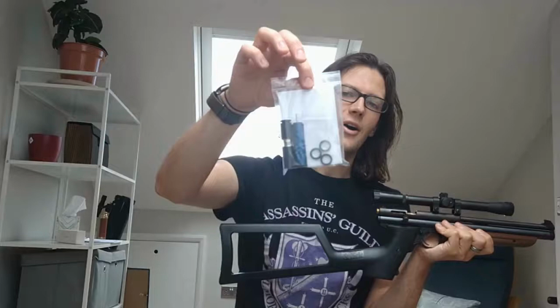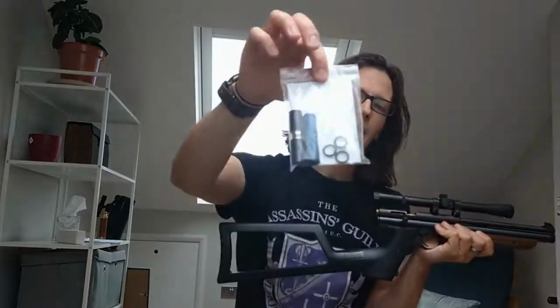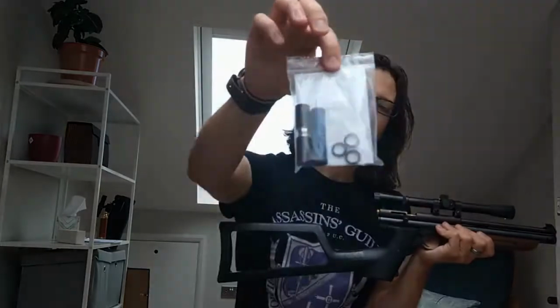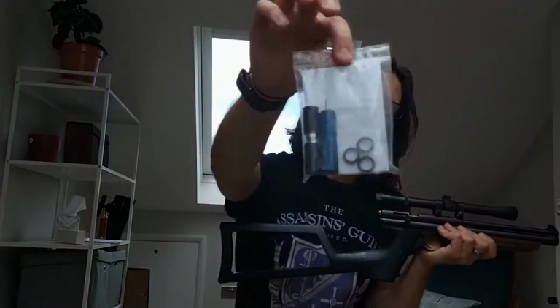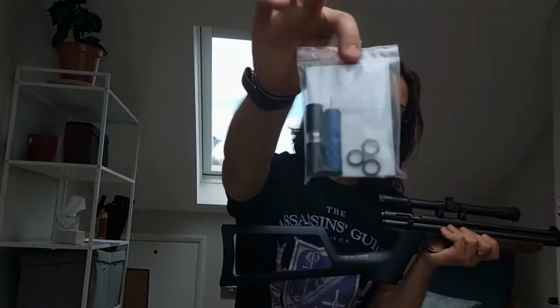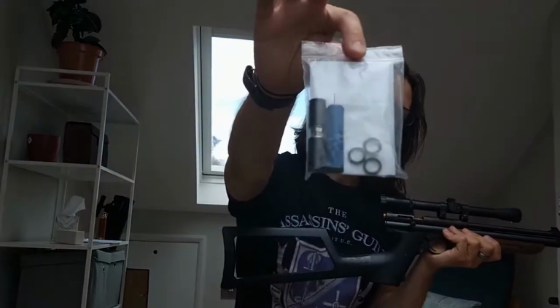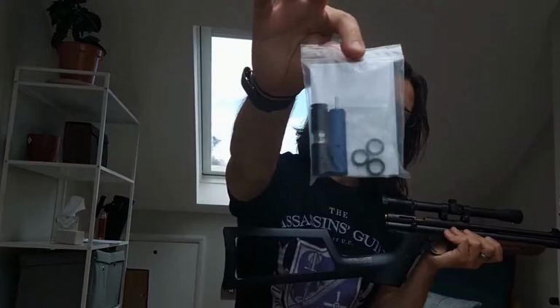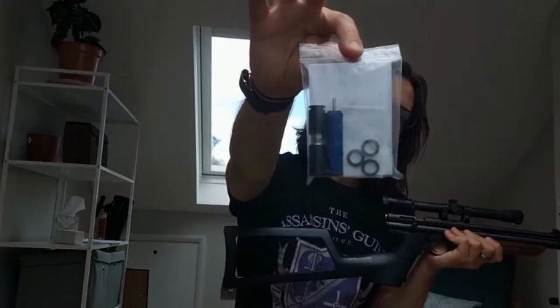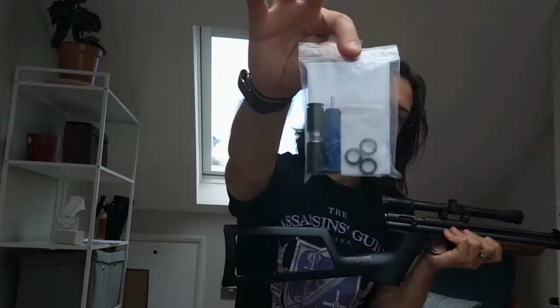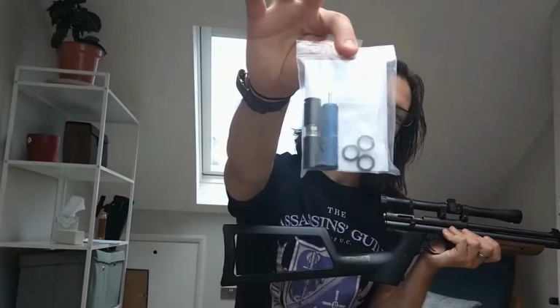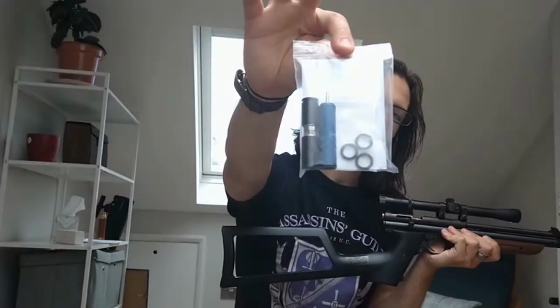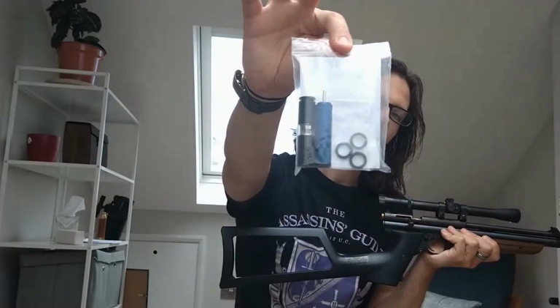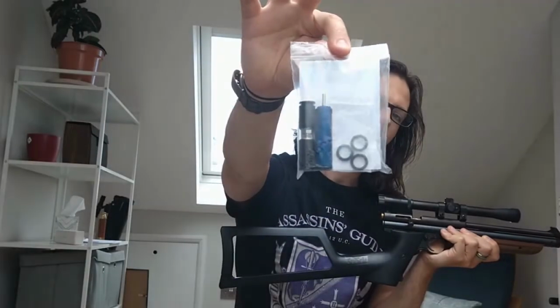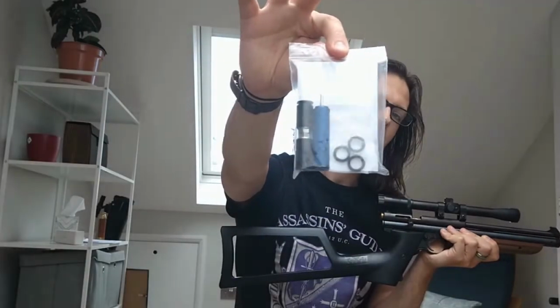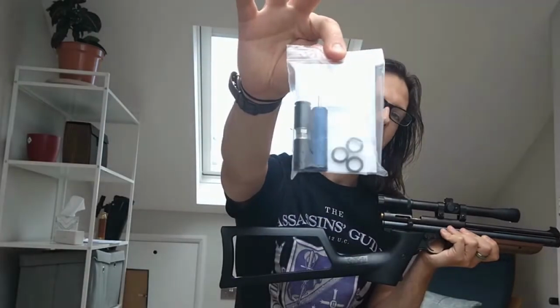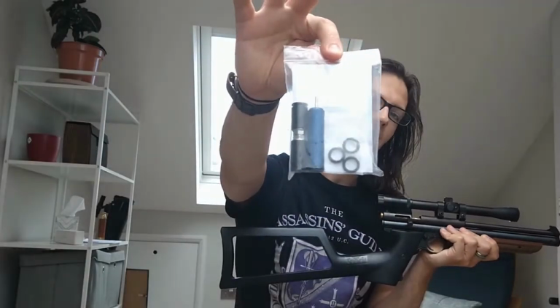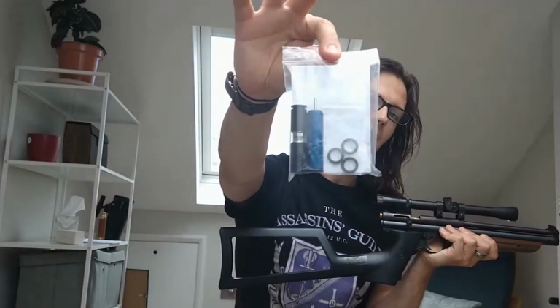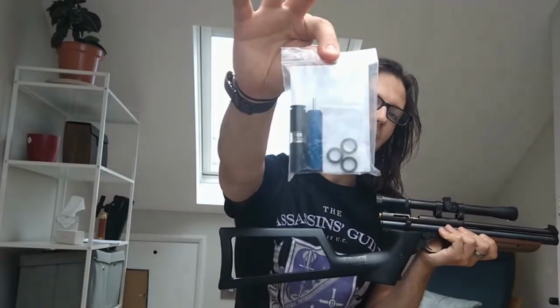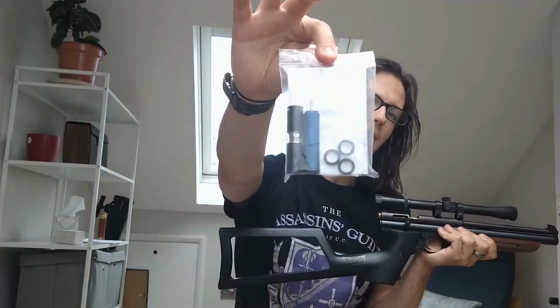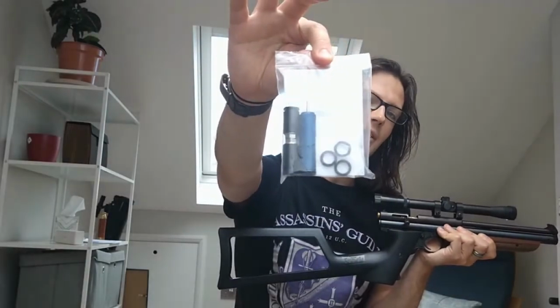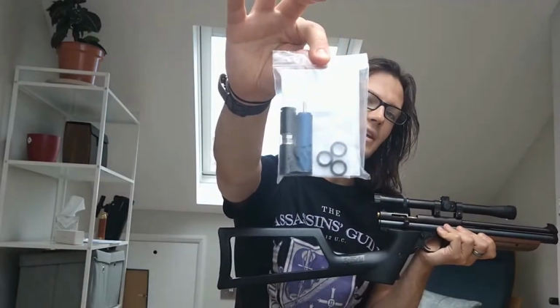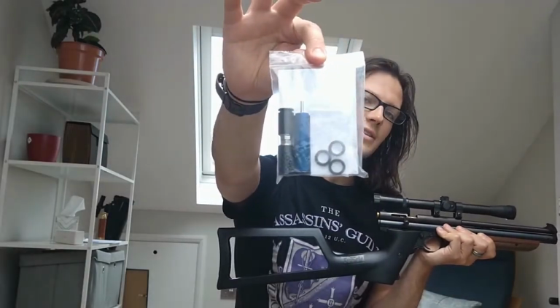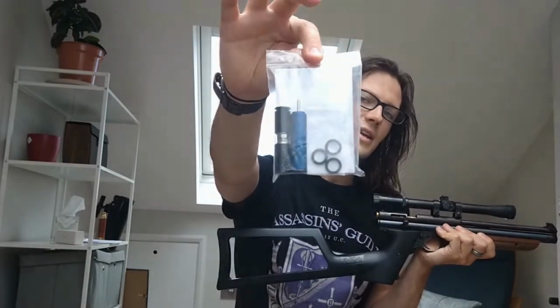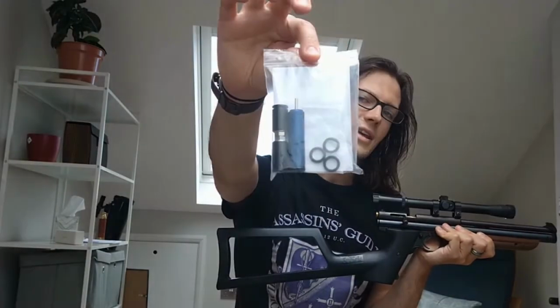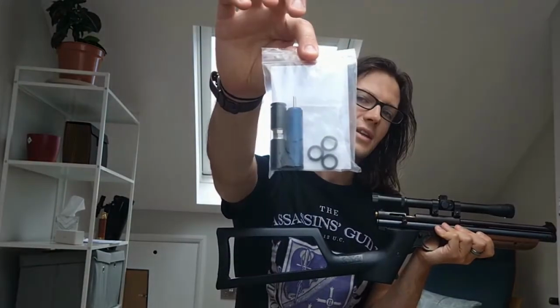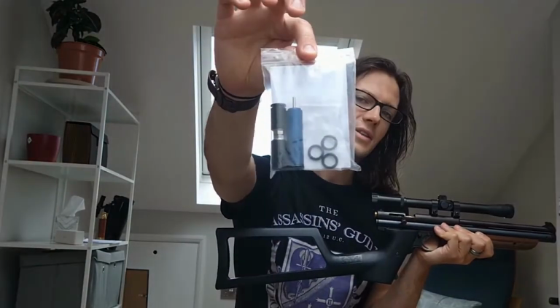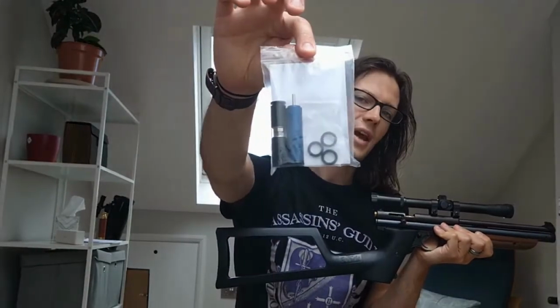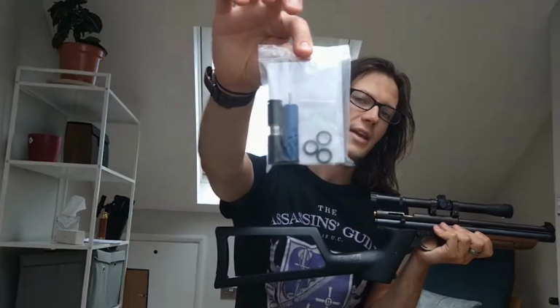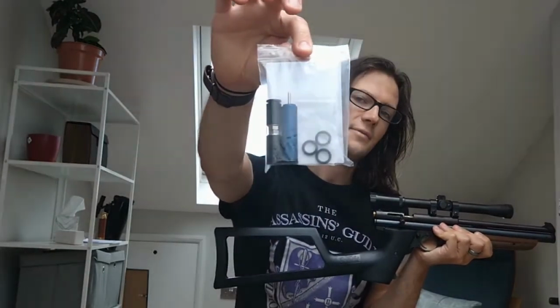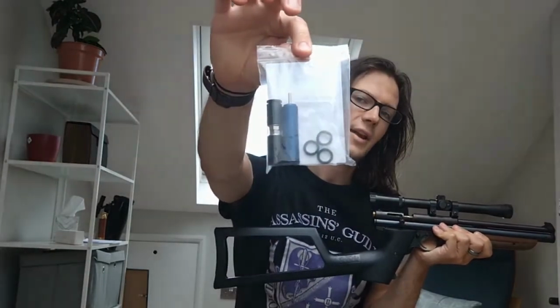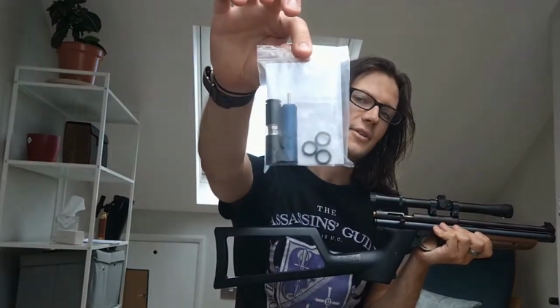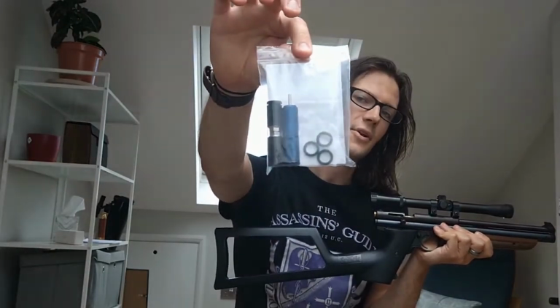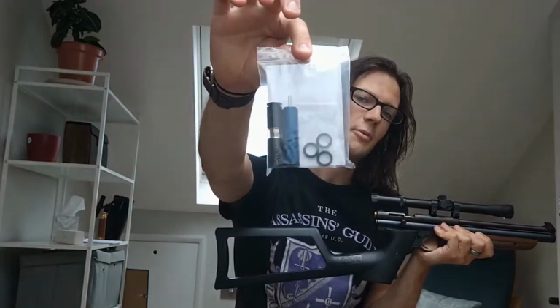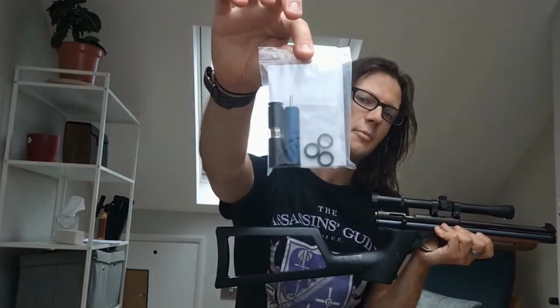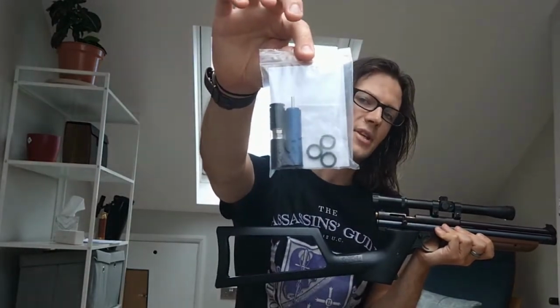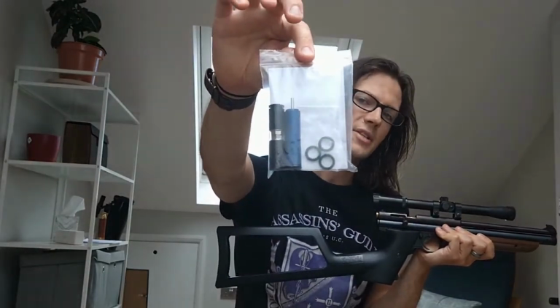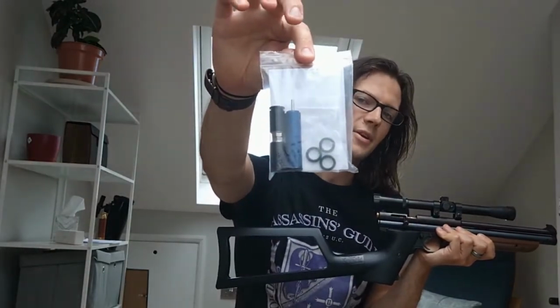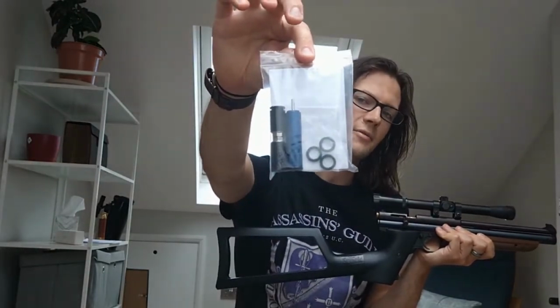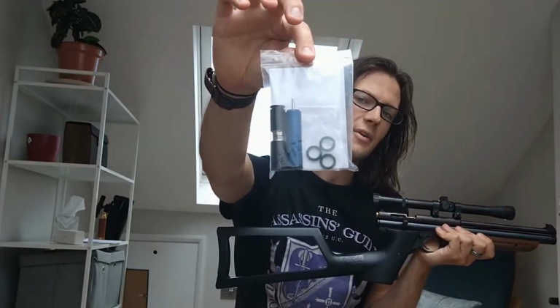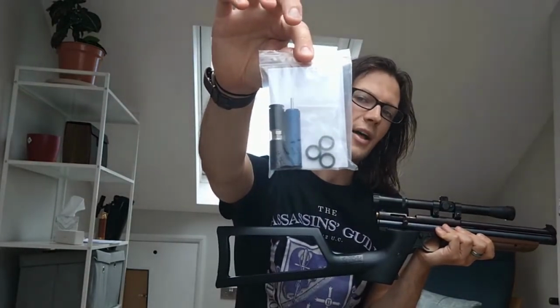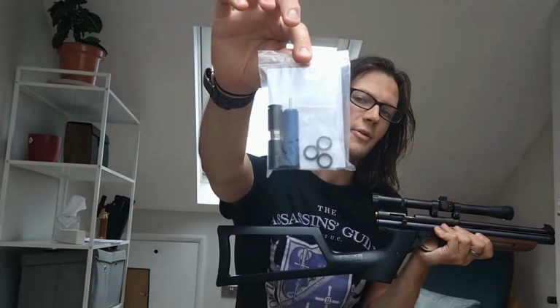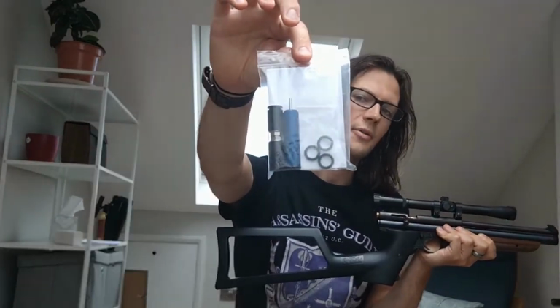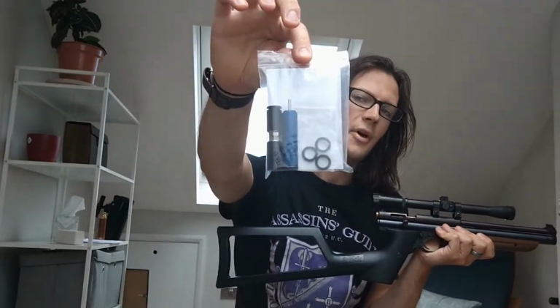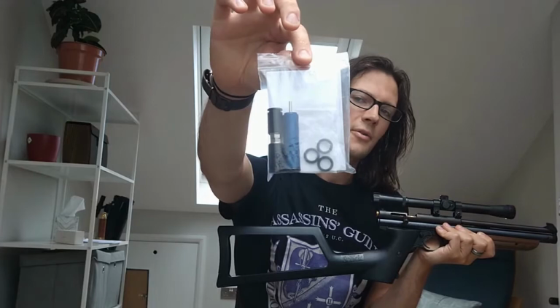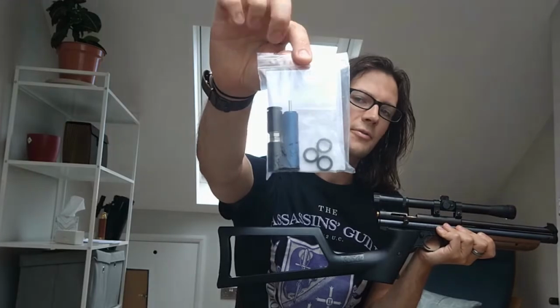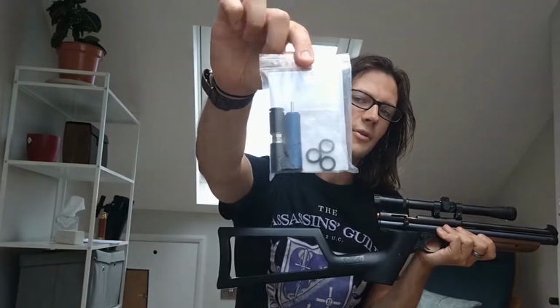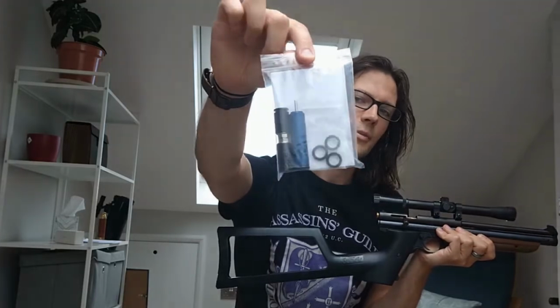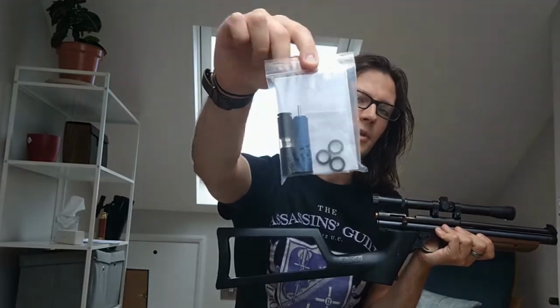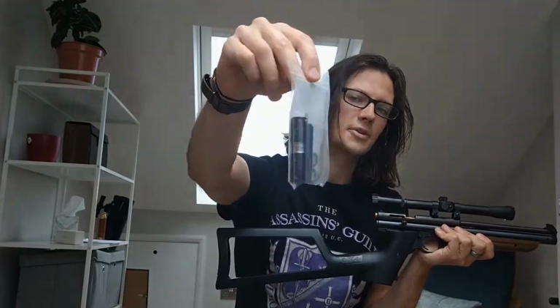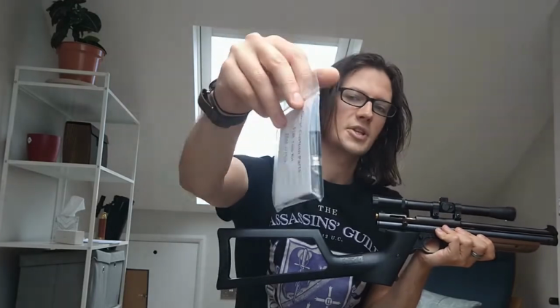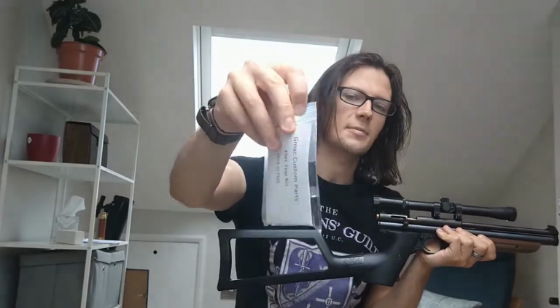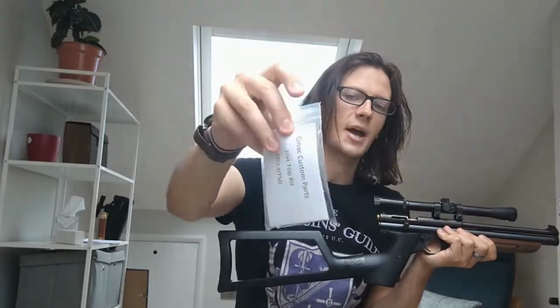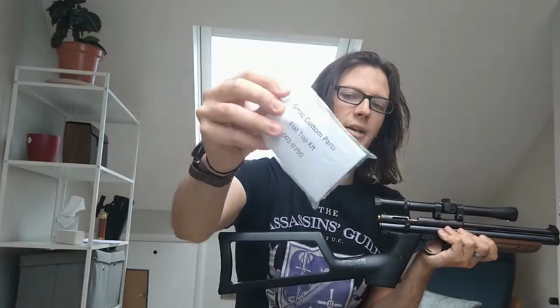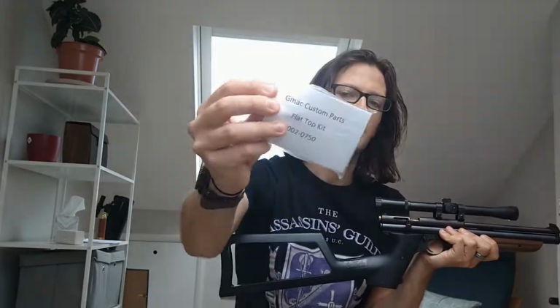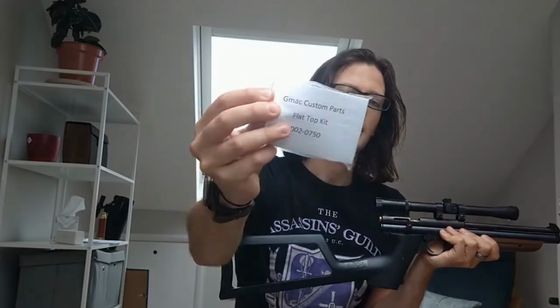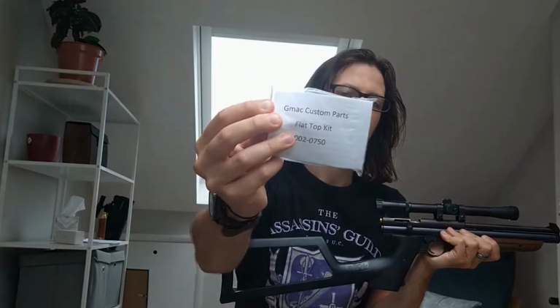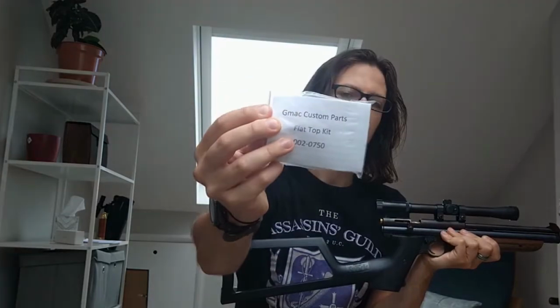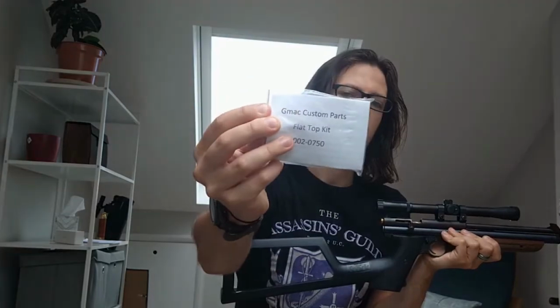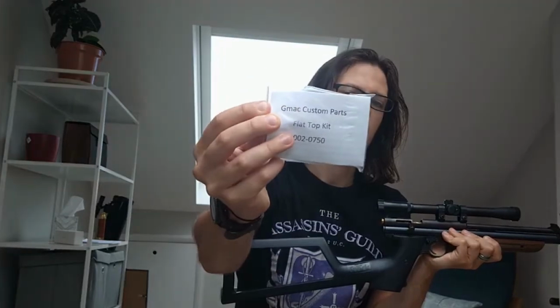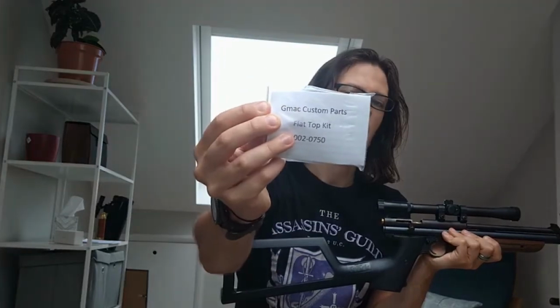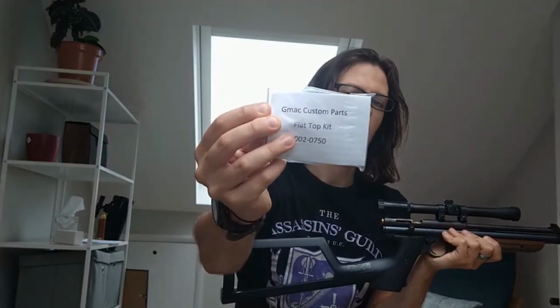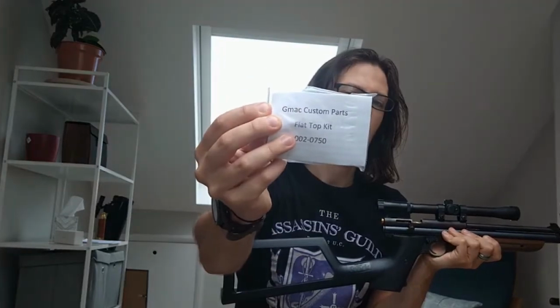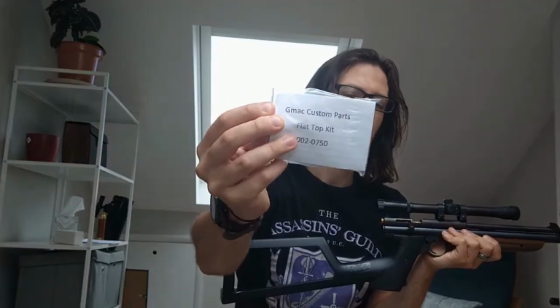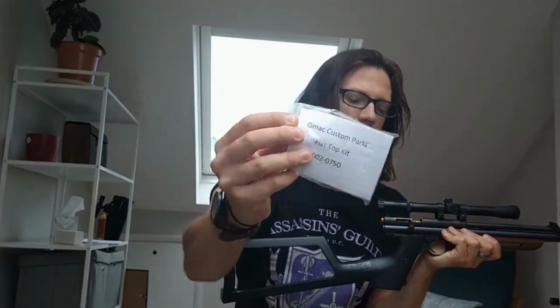I am going to be fitting this, and this is a flat-top piston and valve from GMAC Custom Parts.